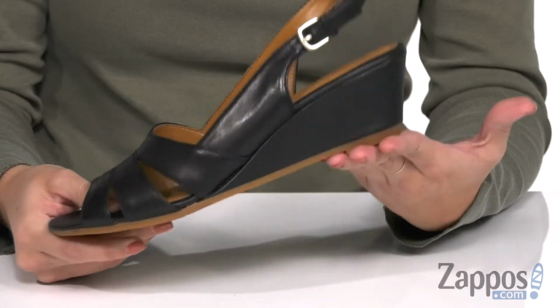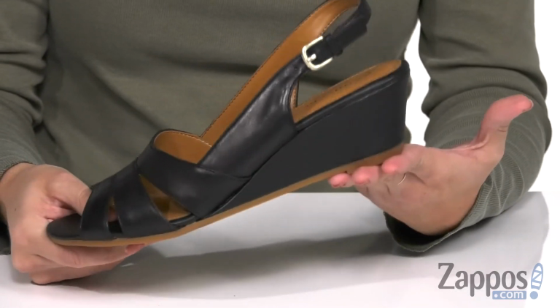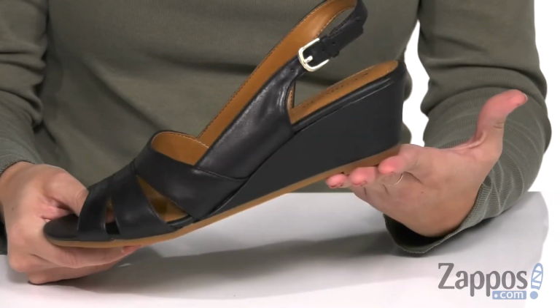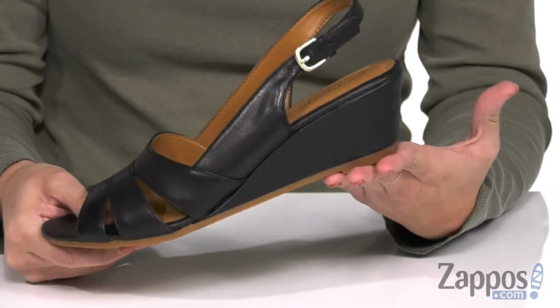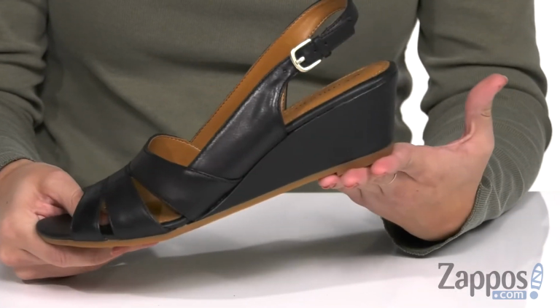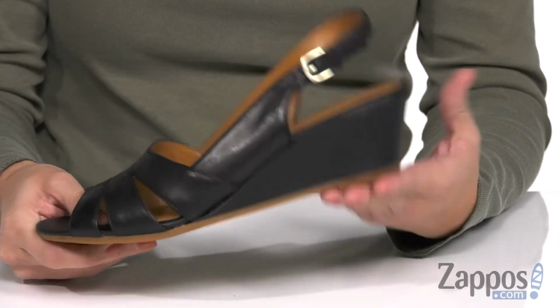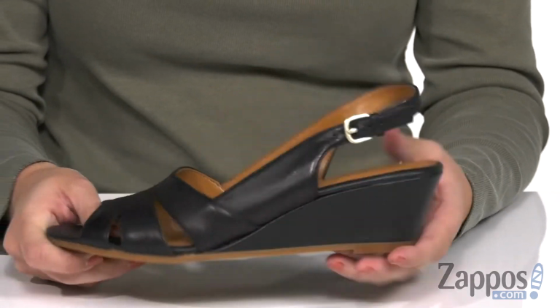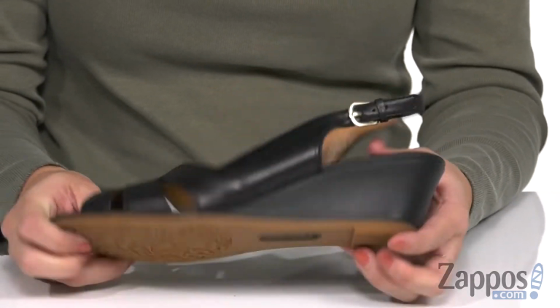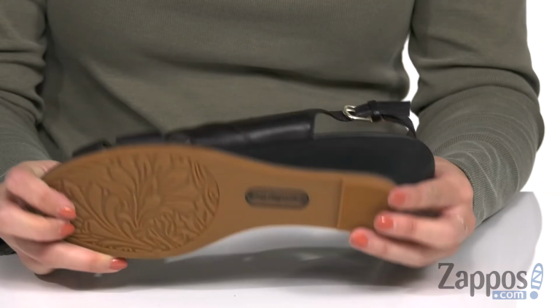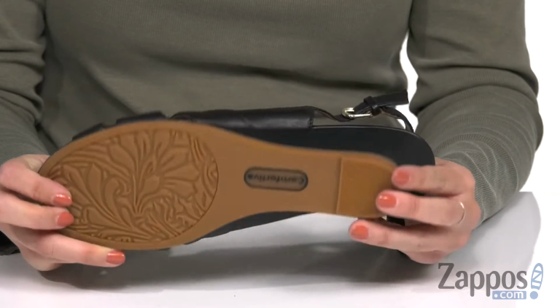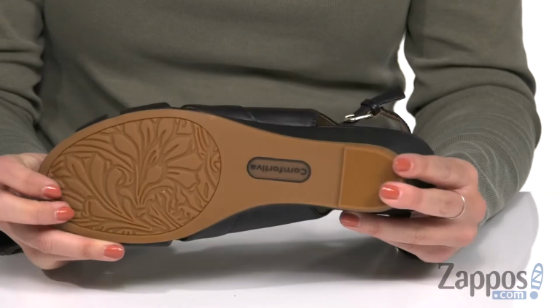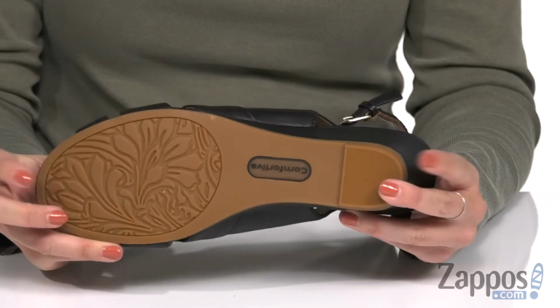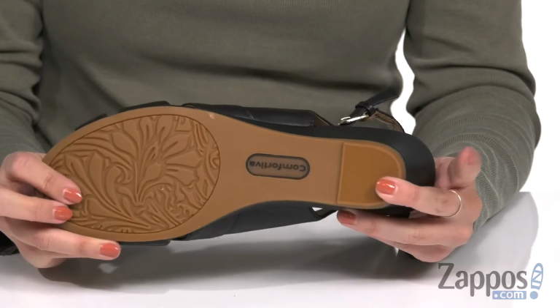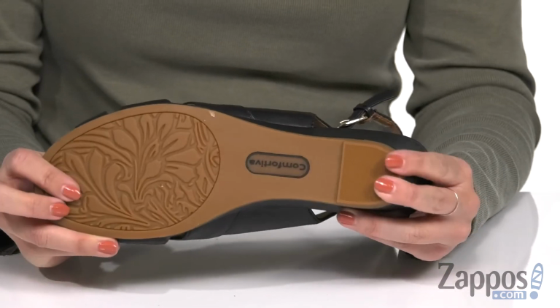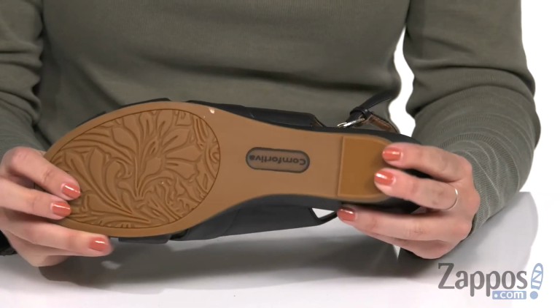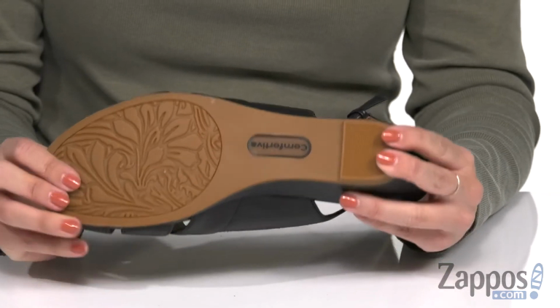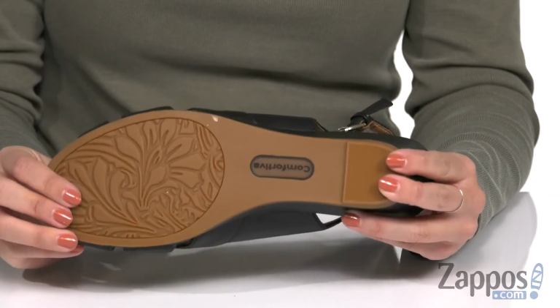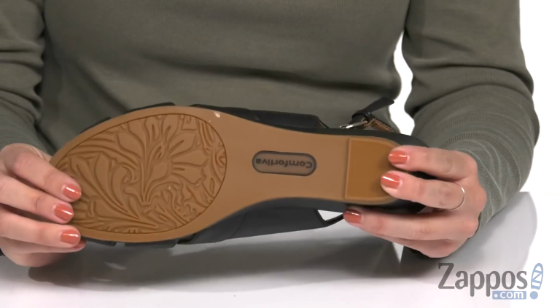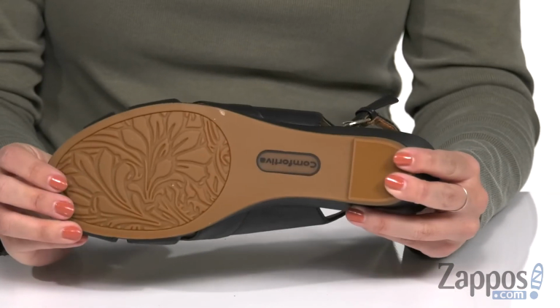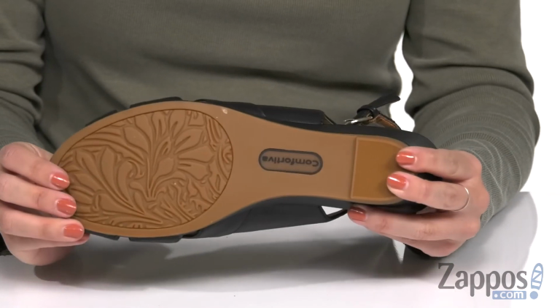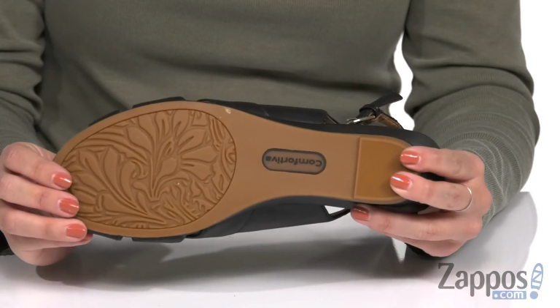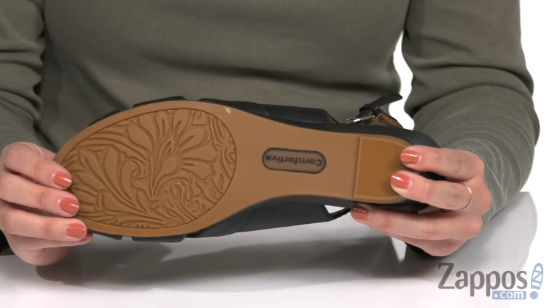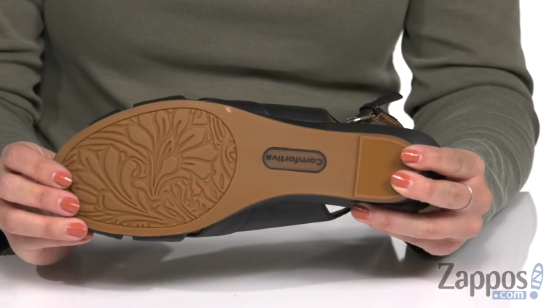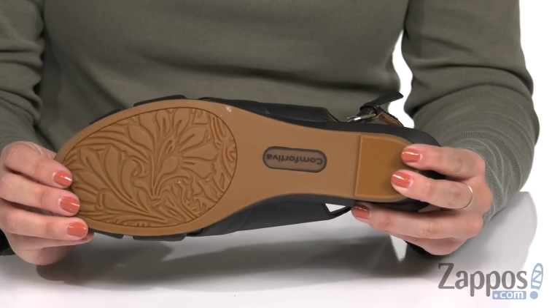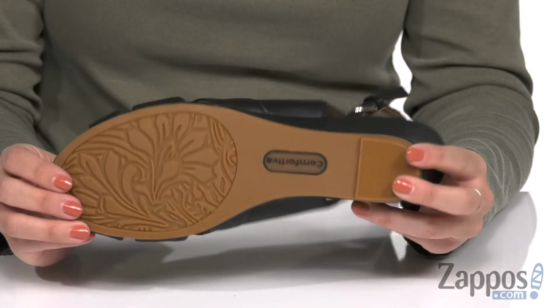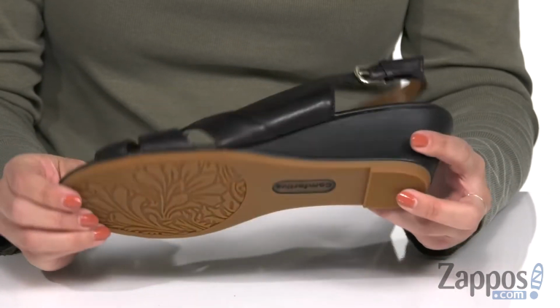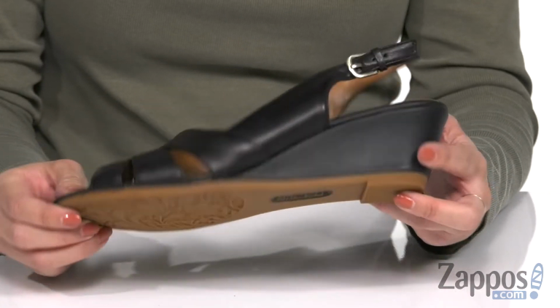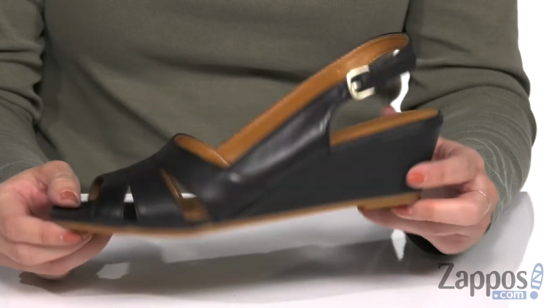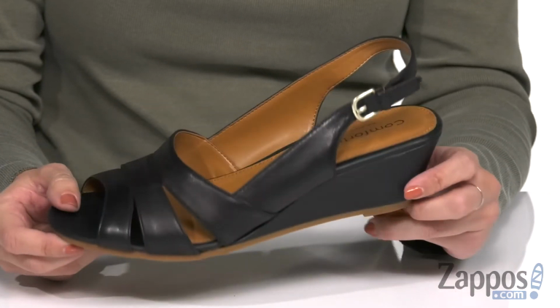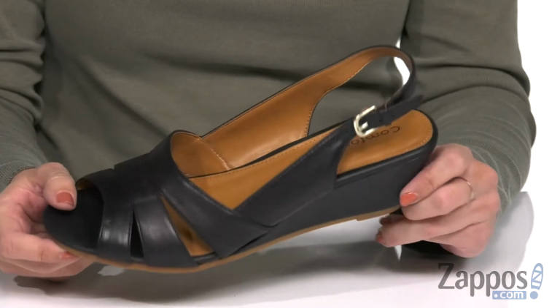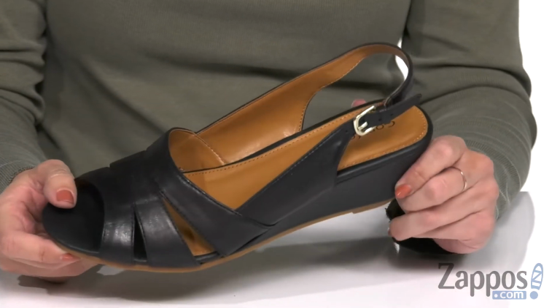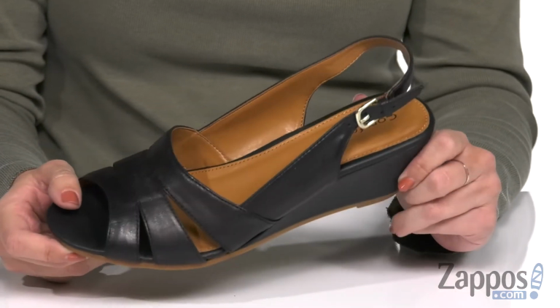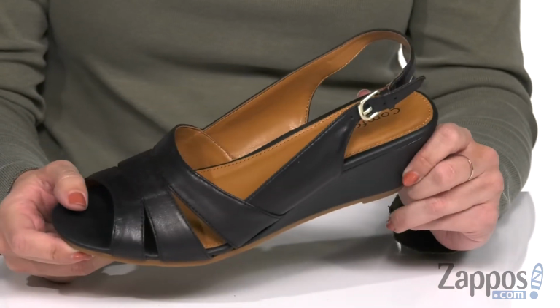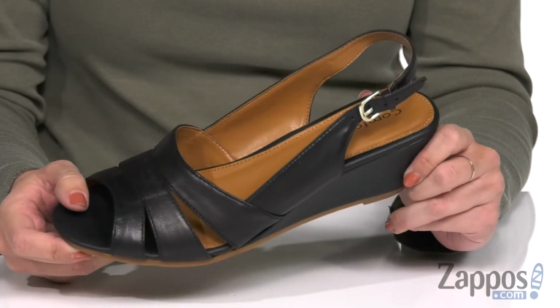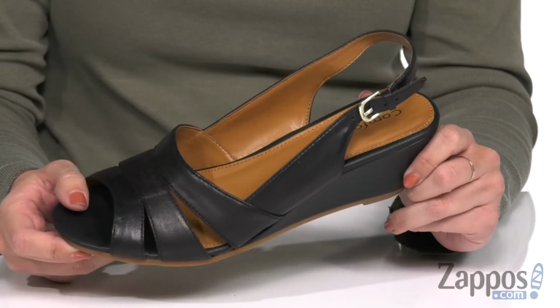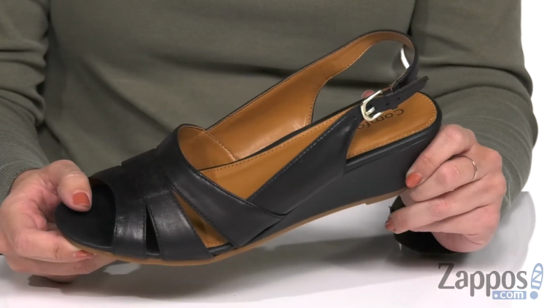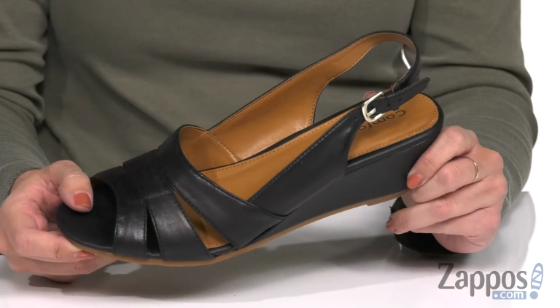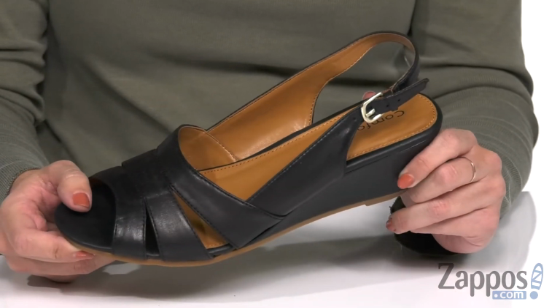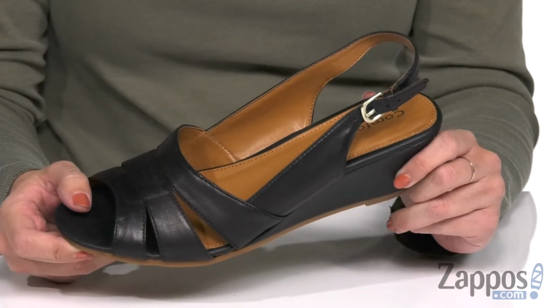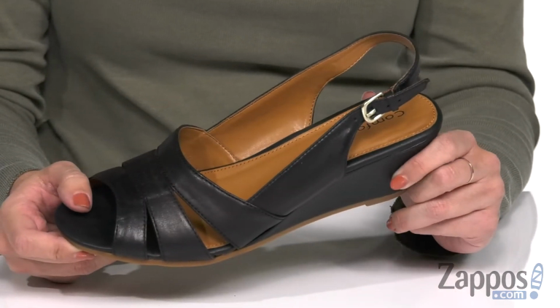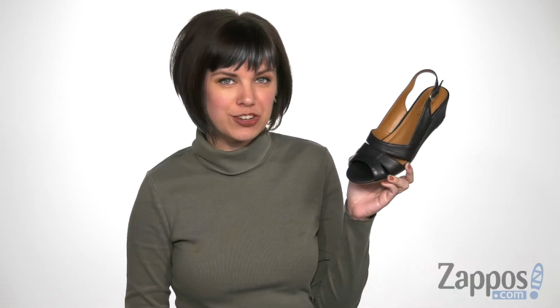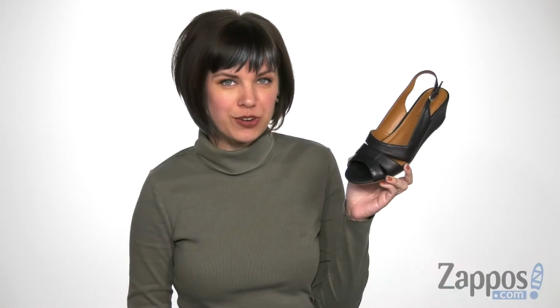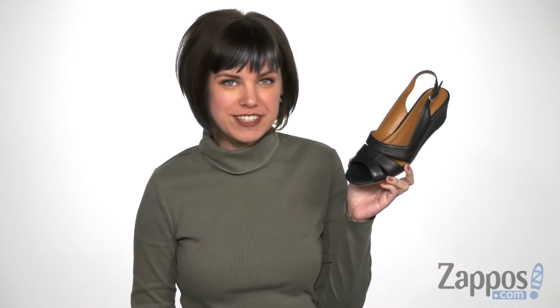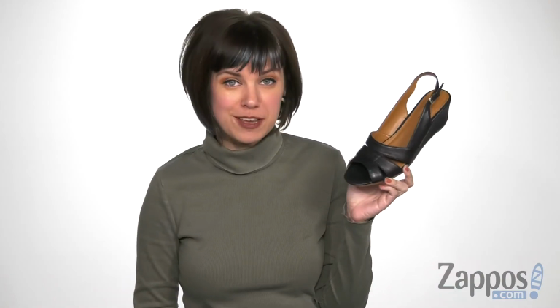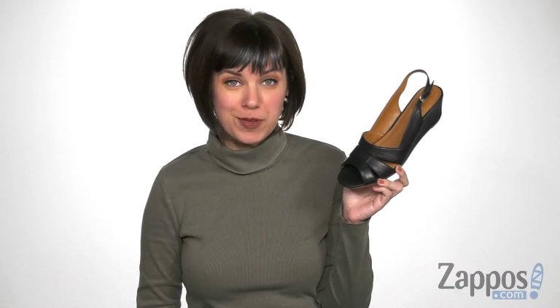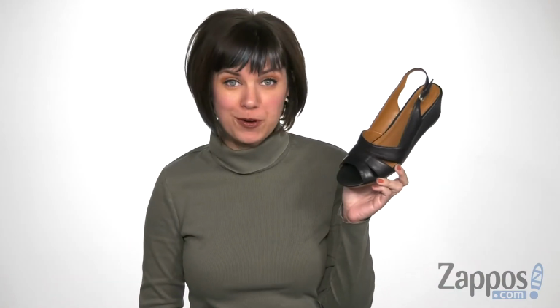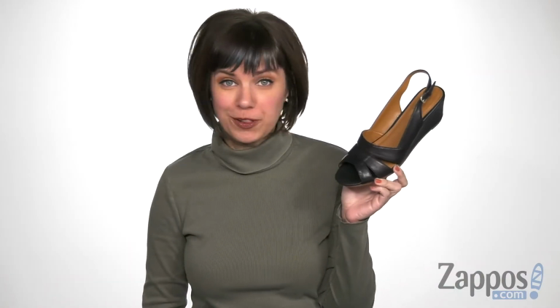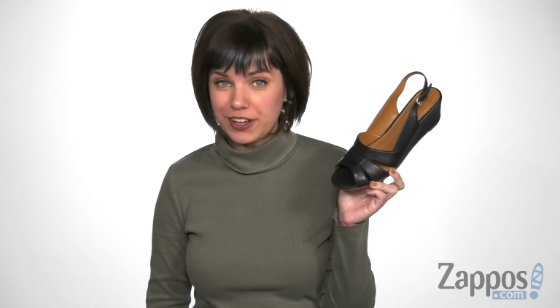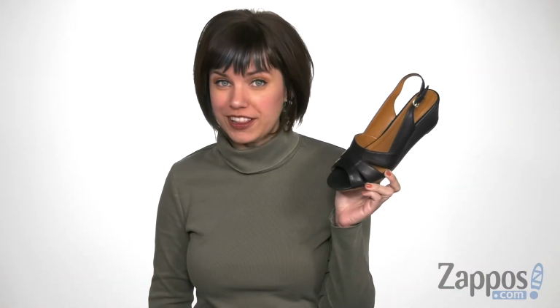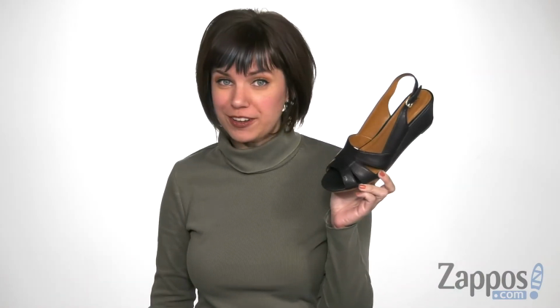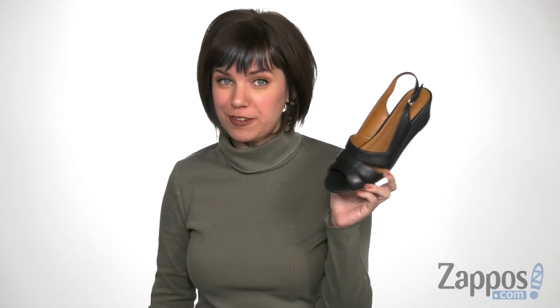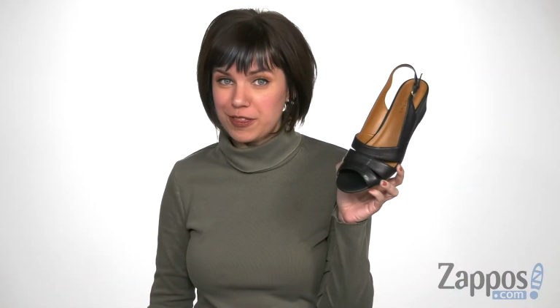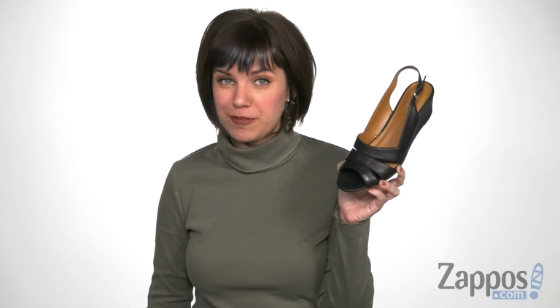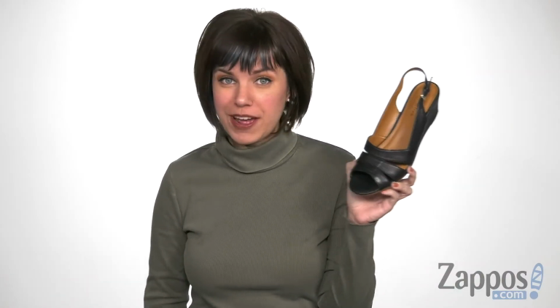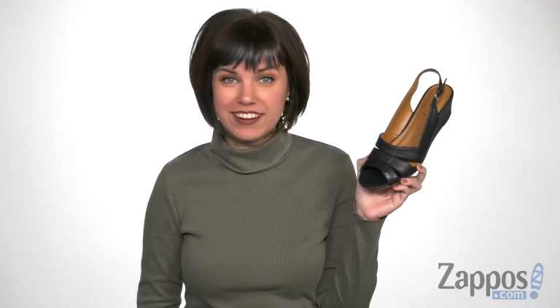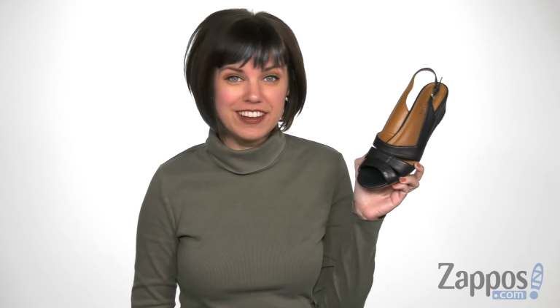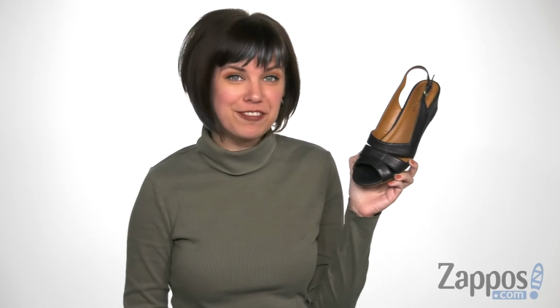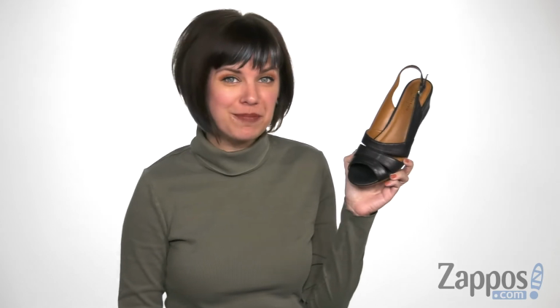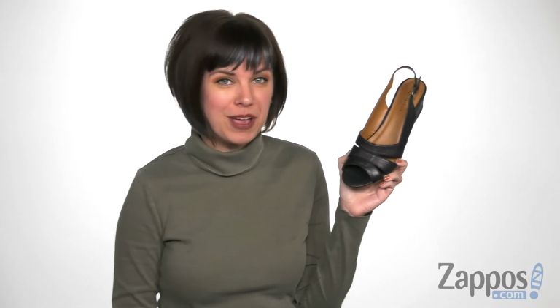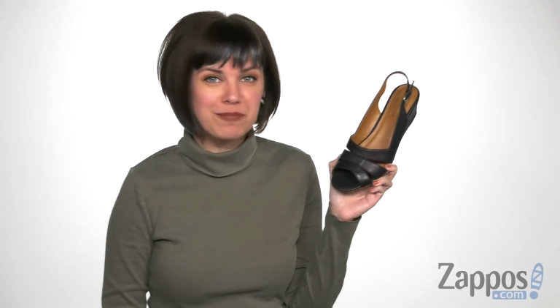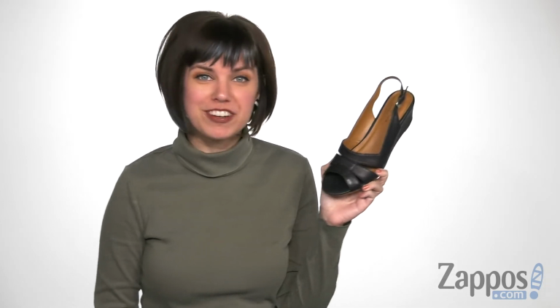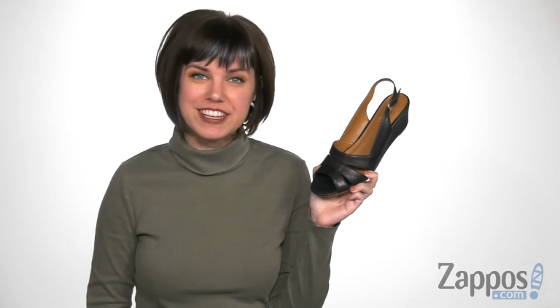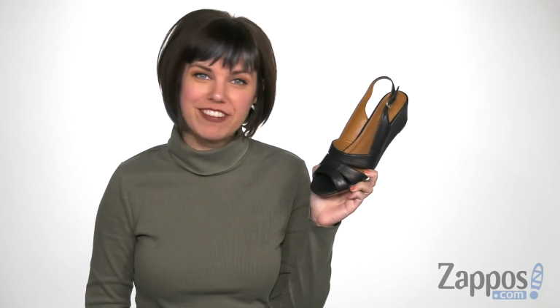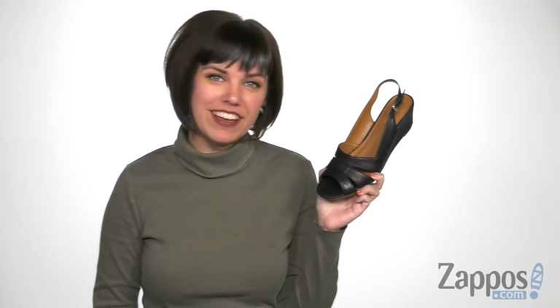It's got a covered wrapped wedge, so you get a boost in height. The bottom is a slip resistant TPR outsole. Dress up your look a little with Randi from Comfortiva.